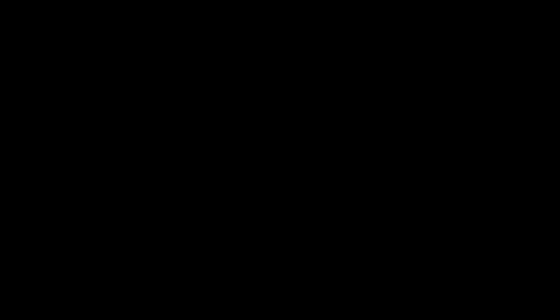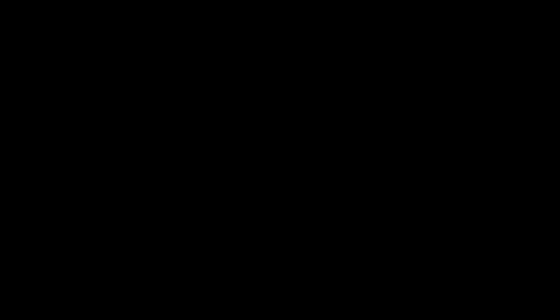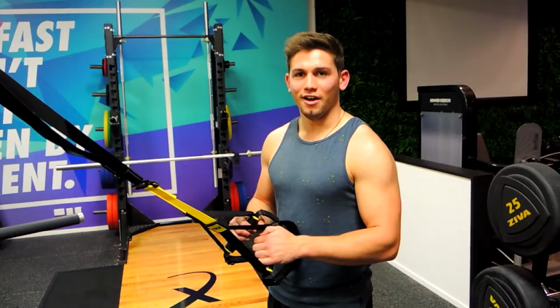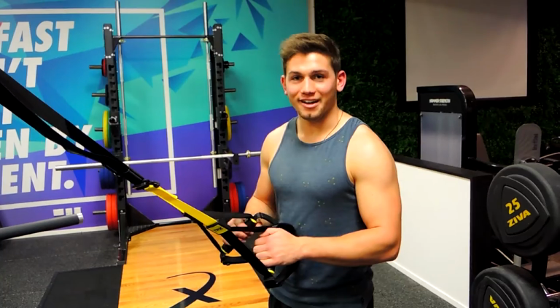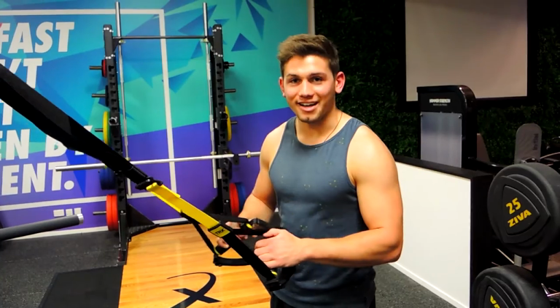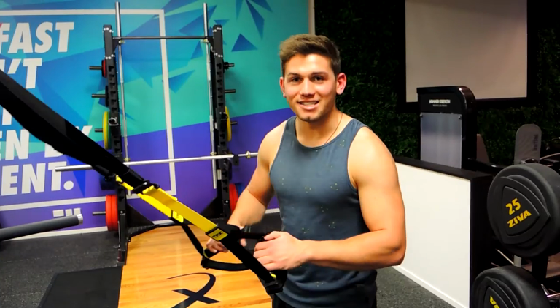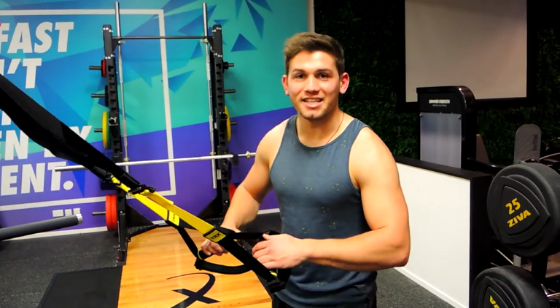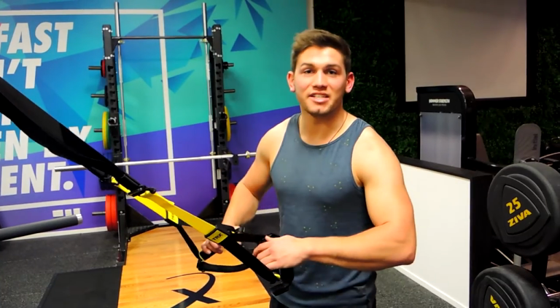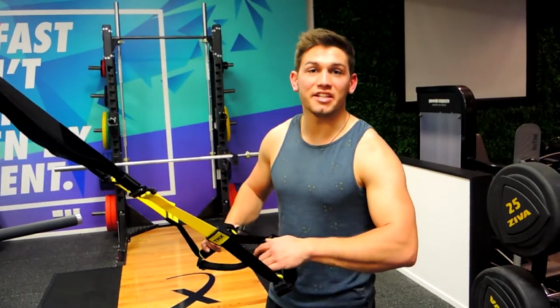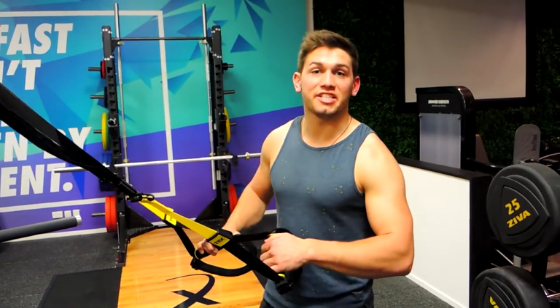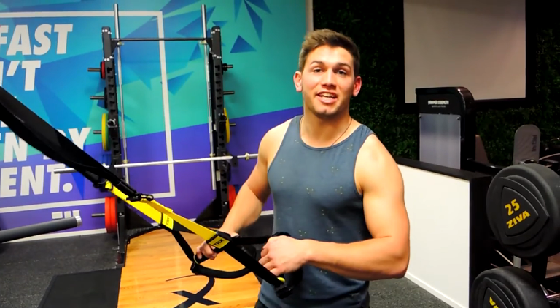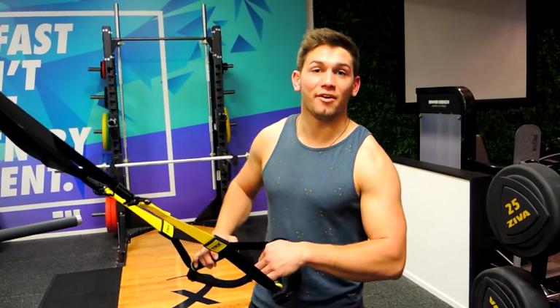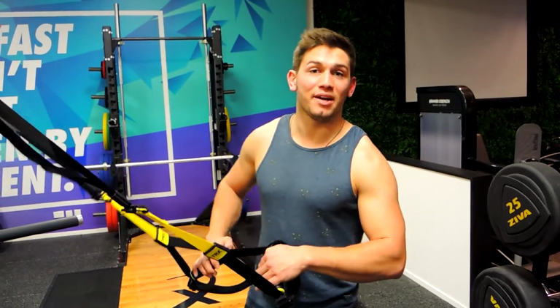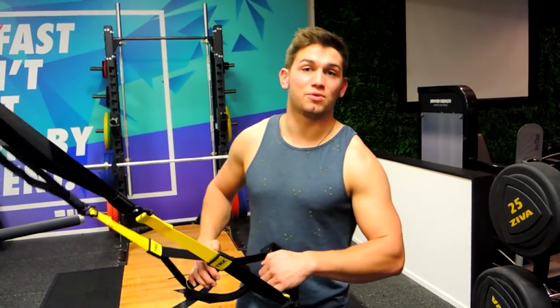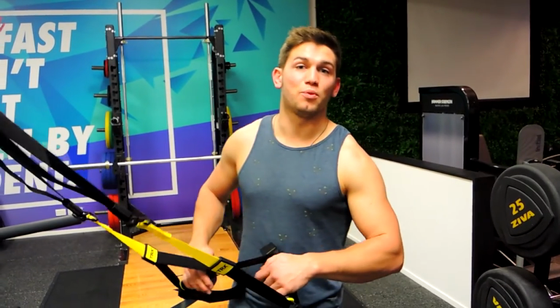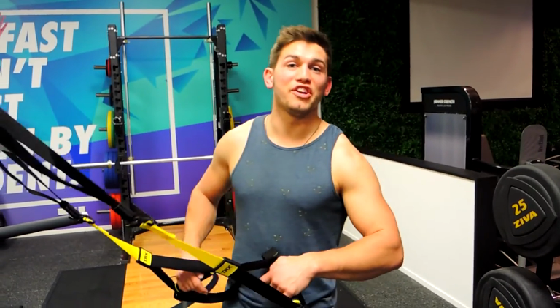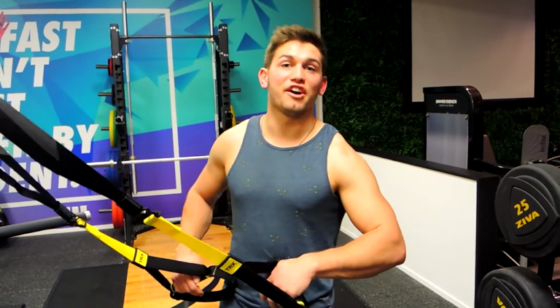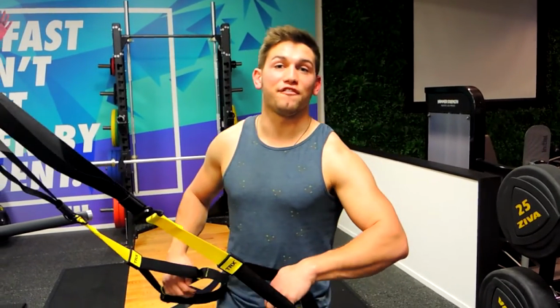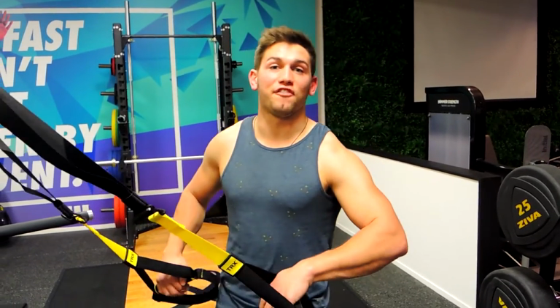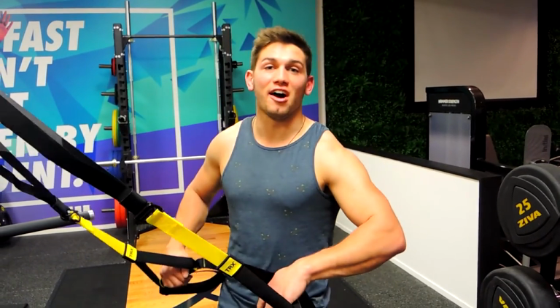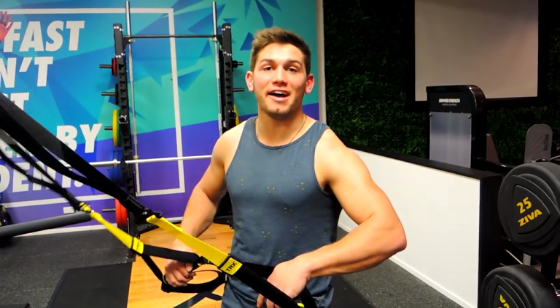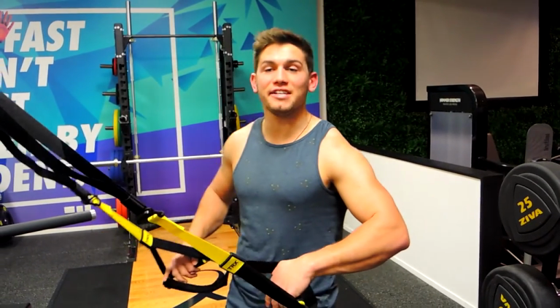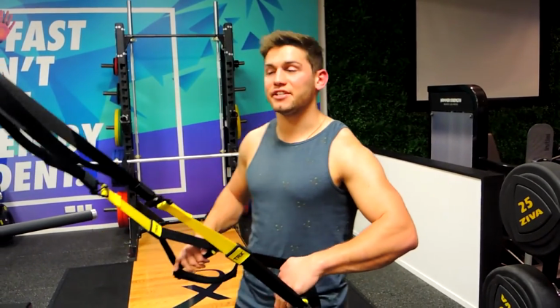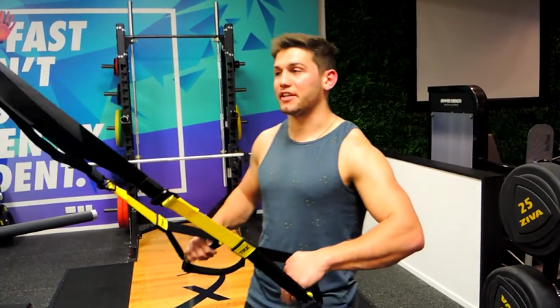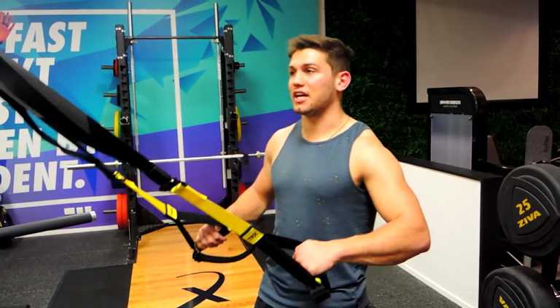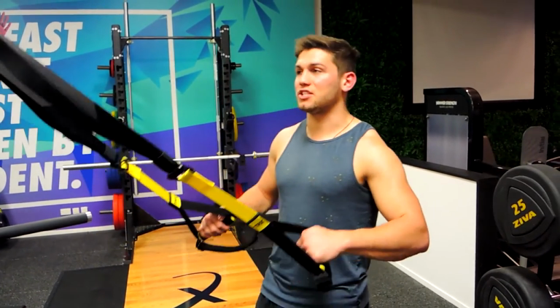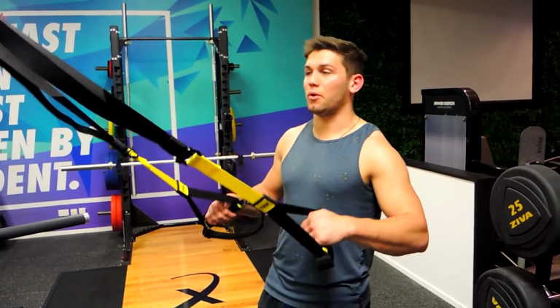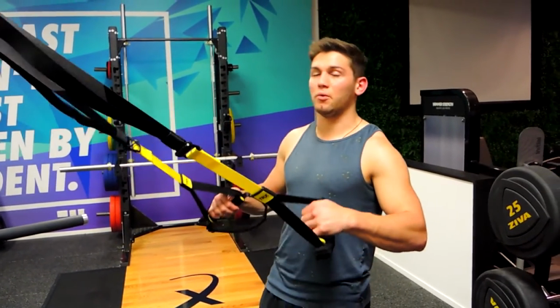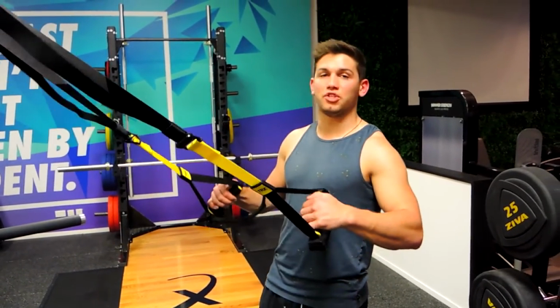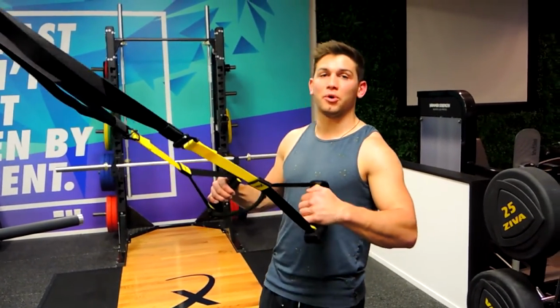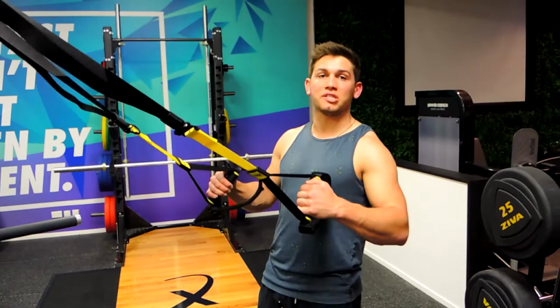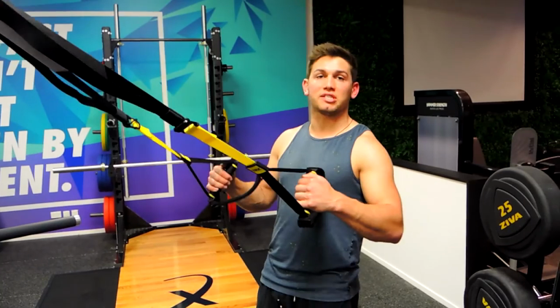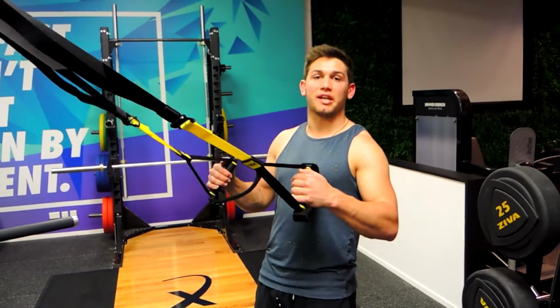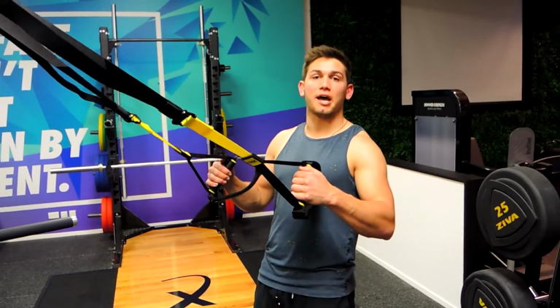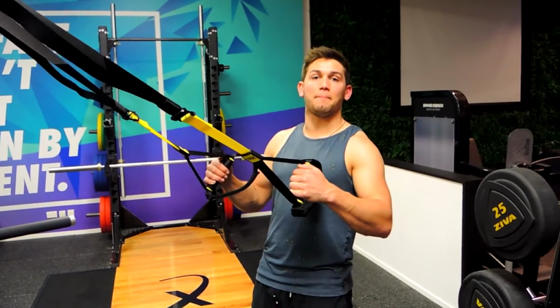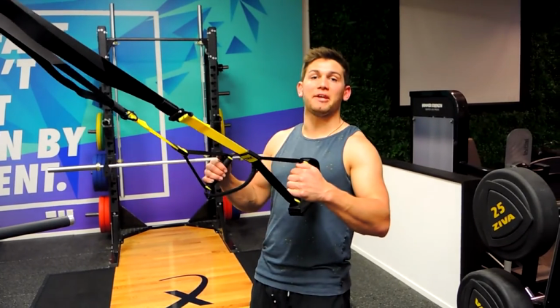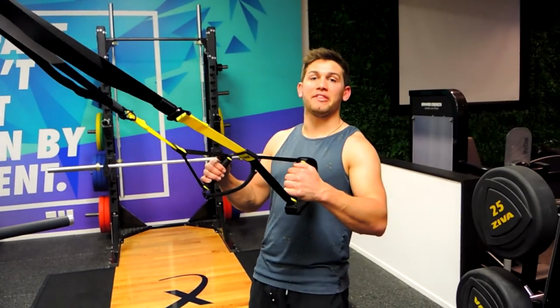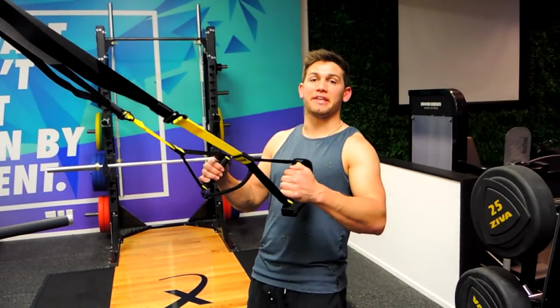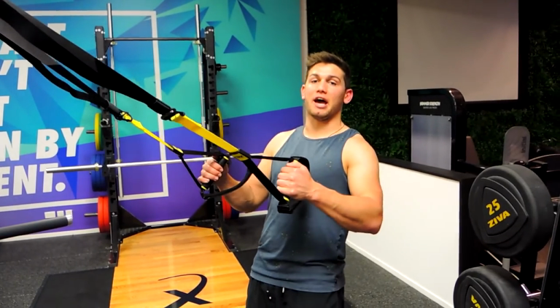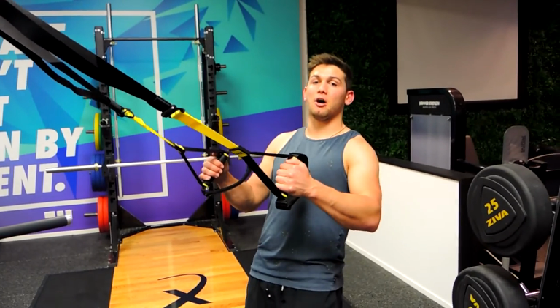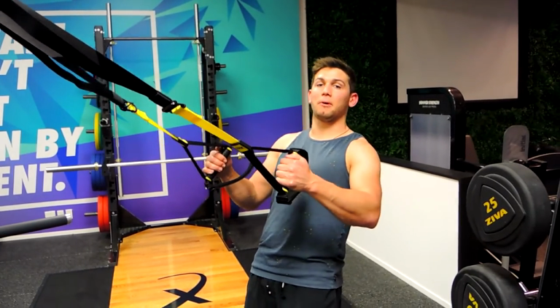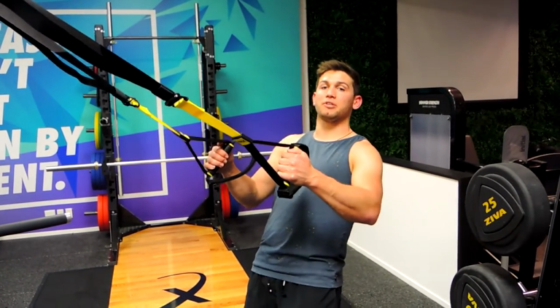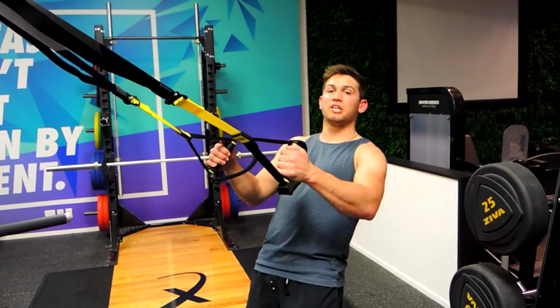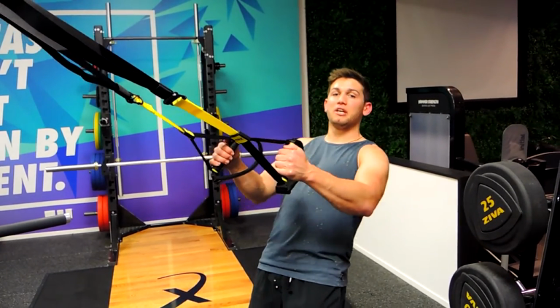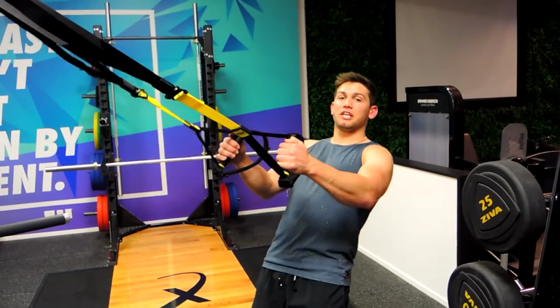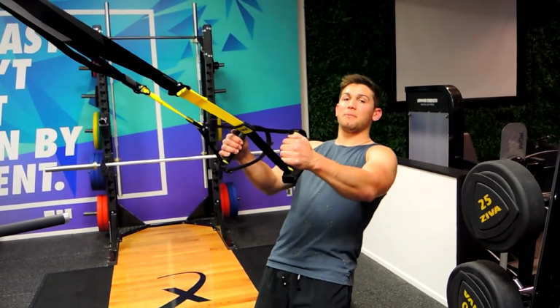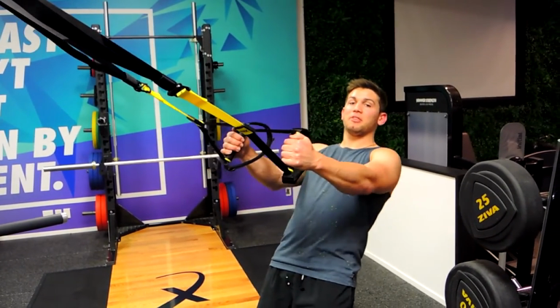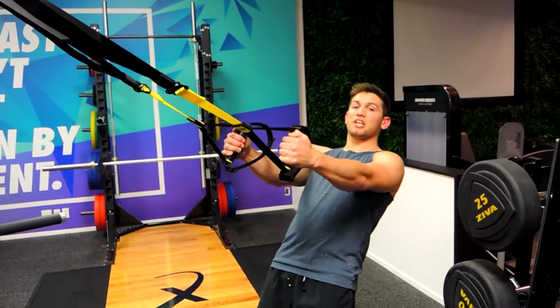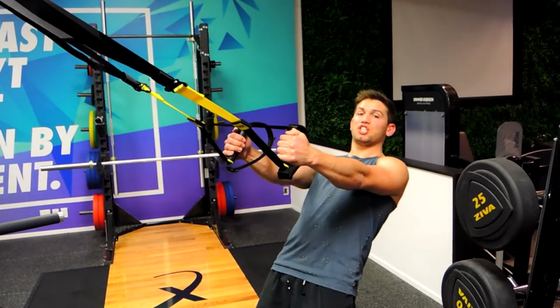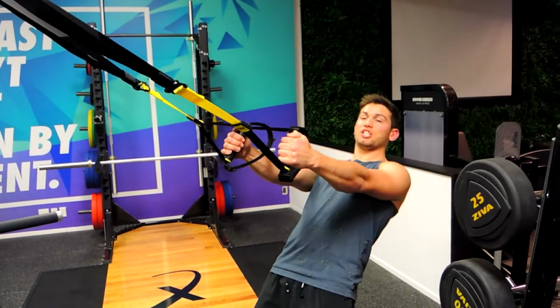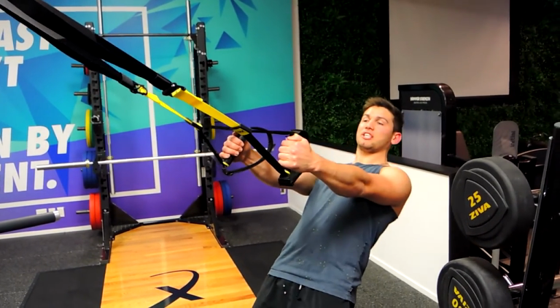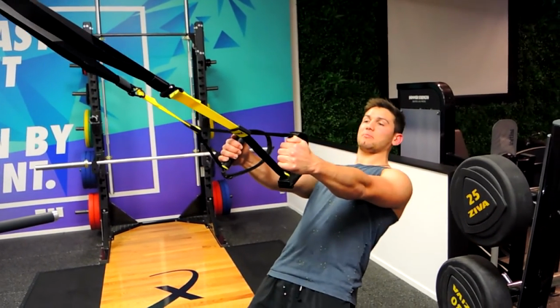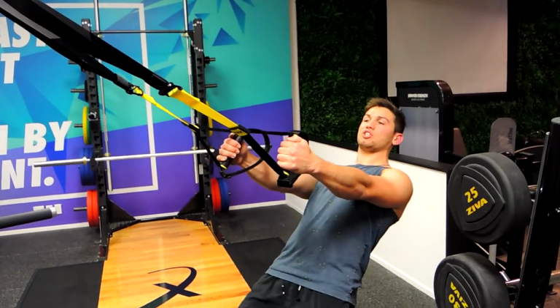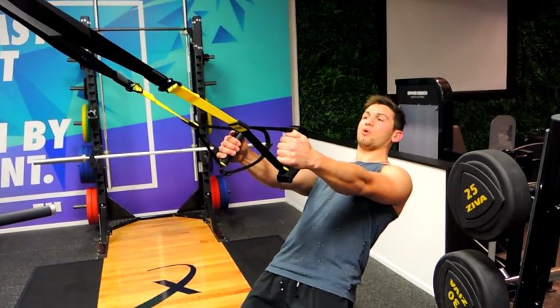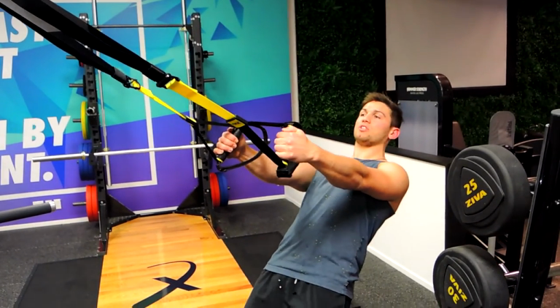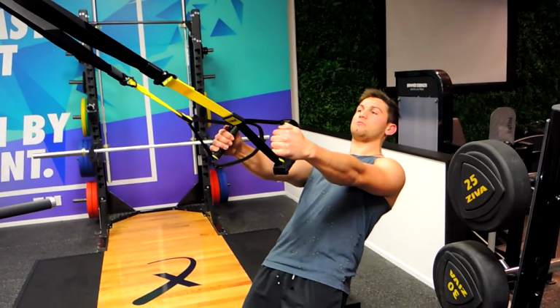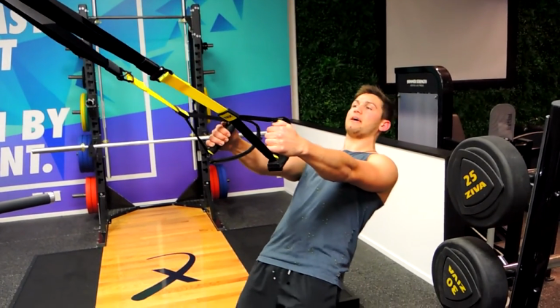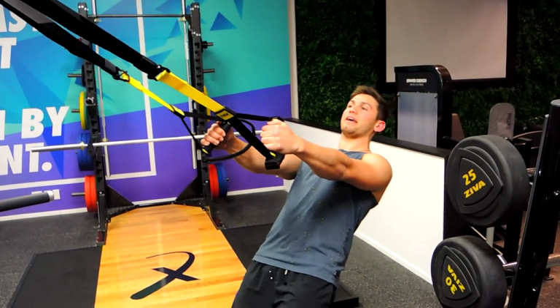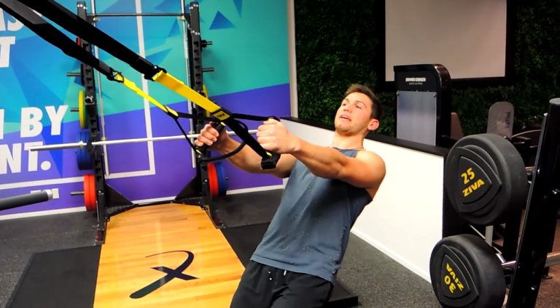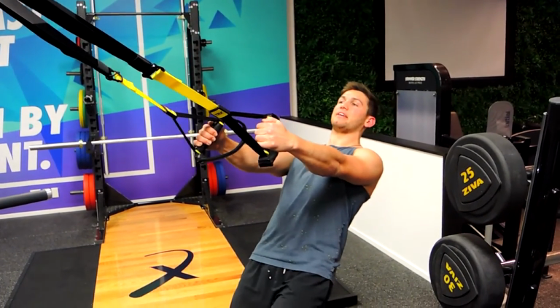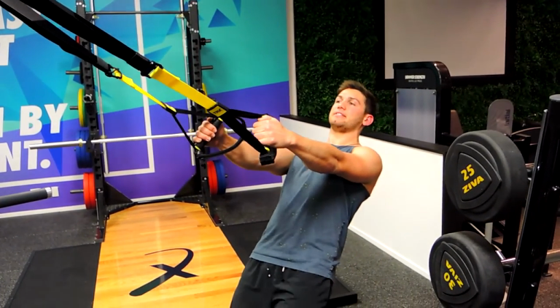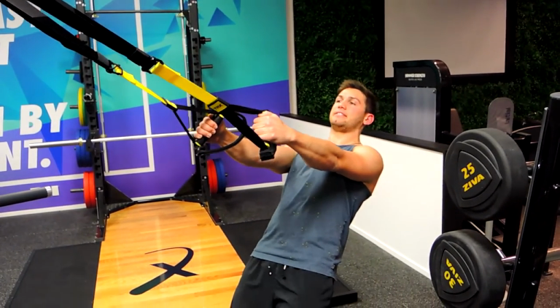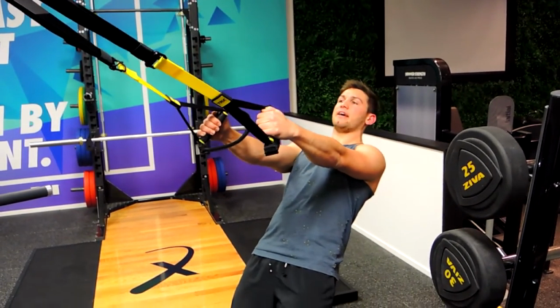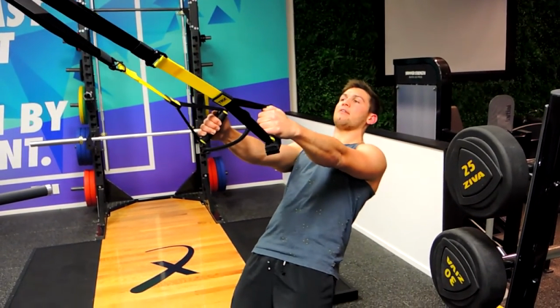These are the TRX Red Out Flies. What we're doing is a slight bend in the elbows, keeping that chest up, shoulders back and down.